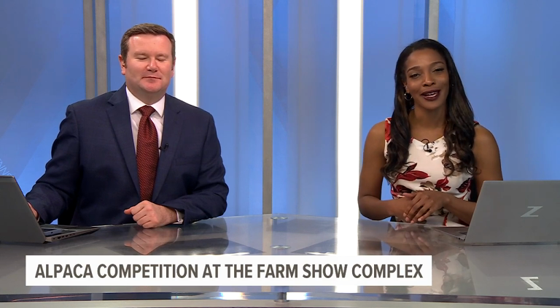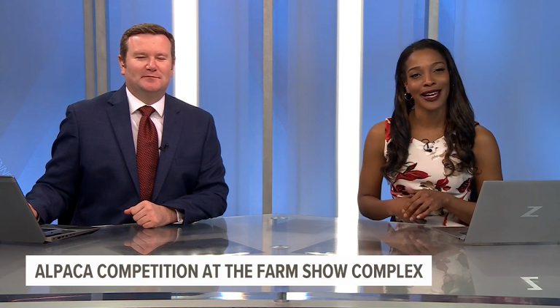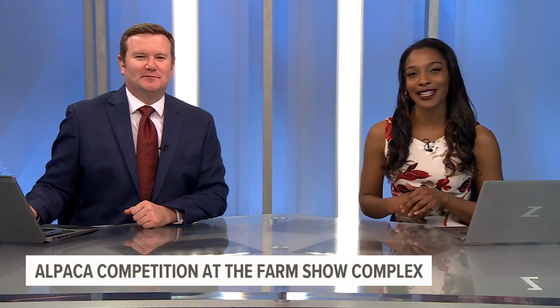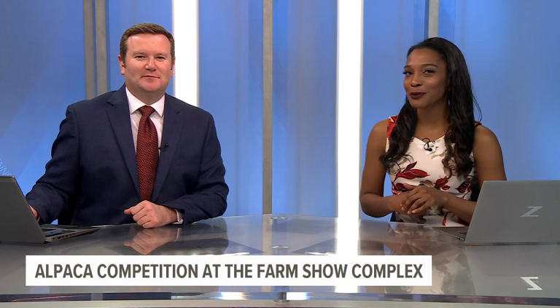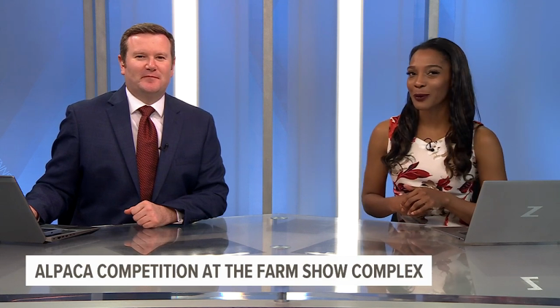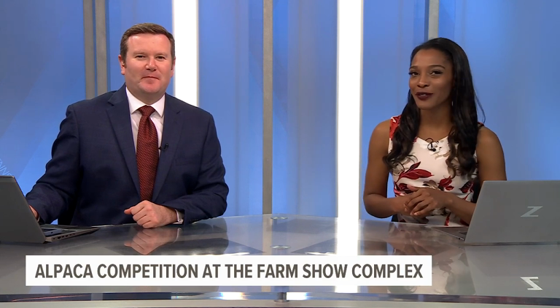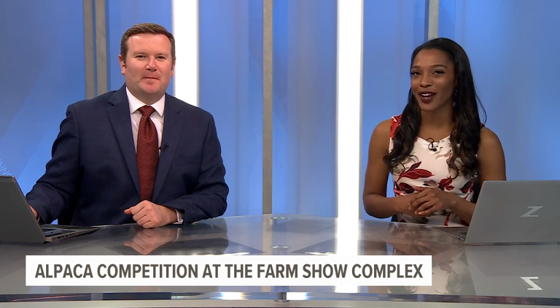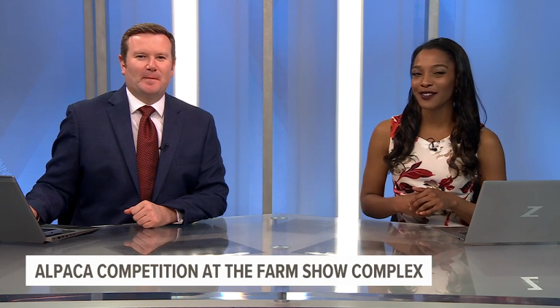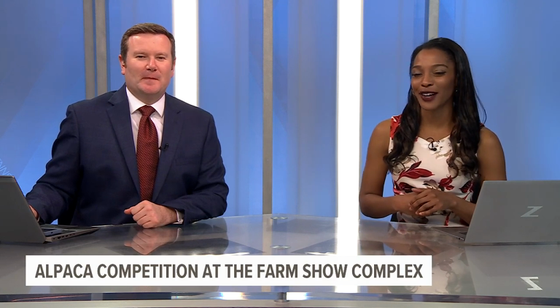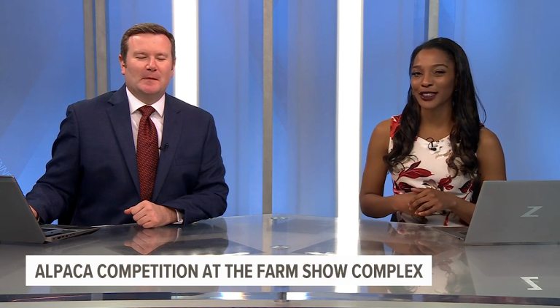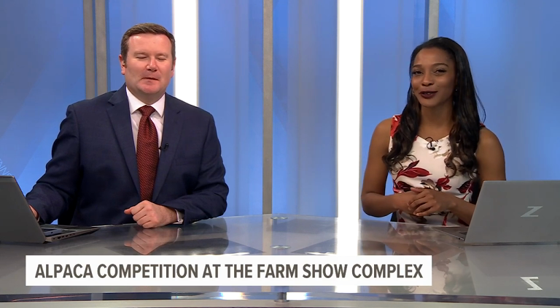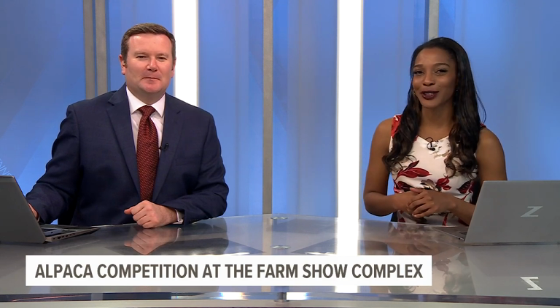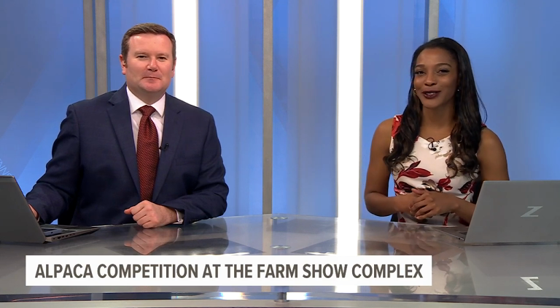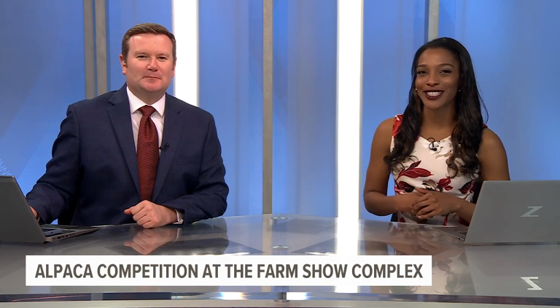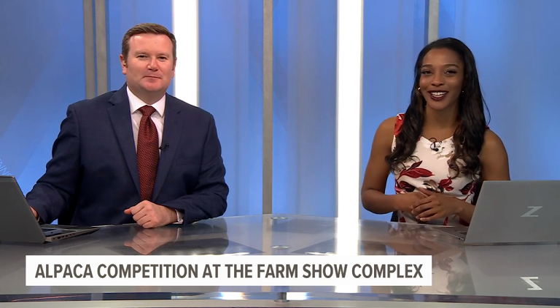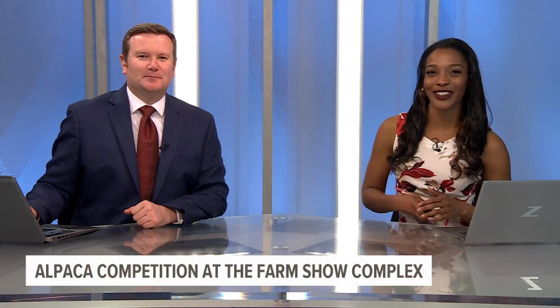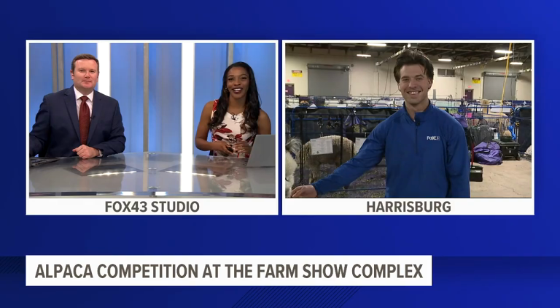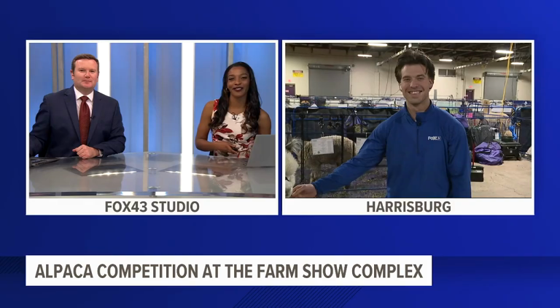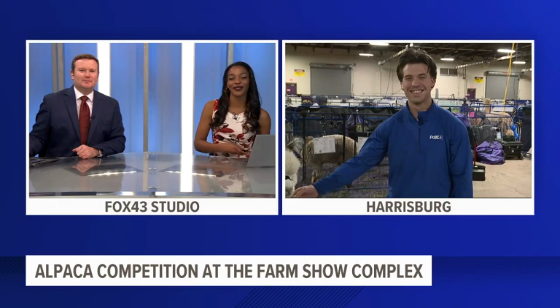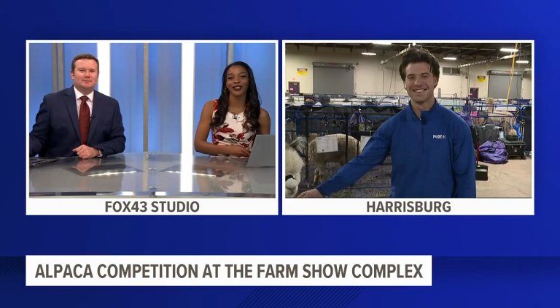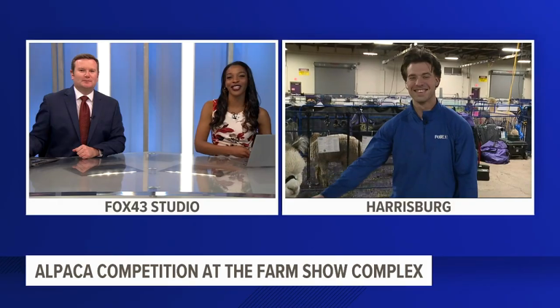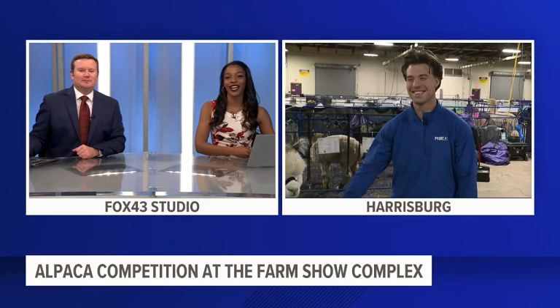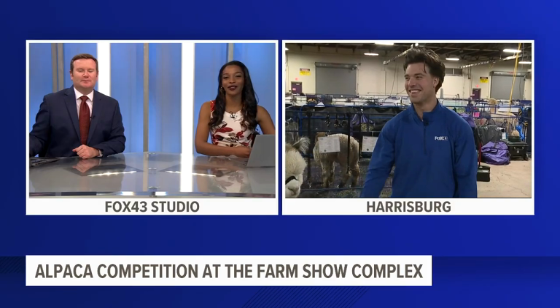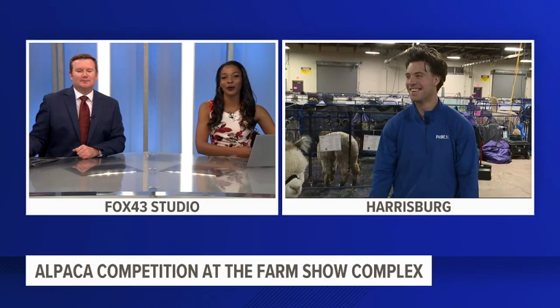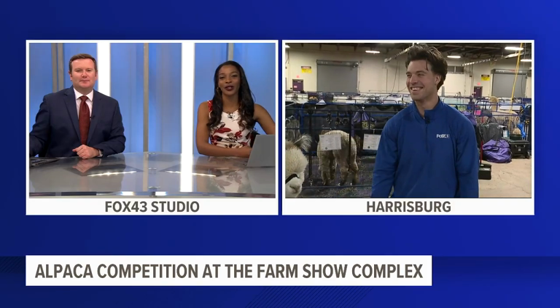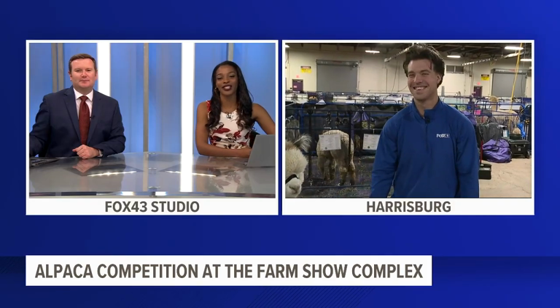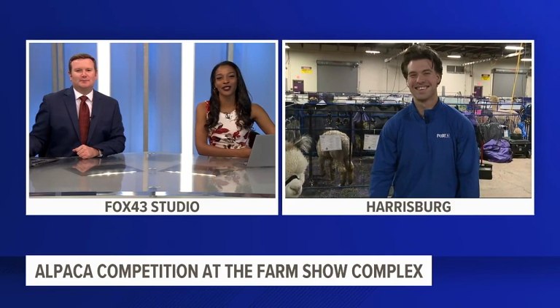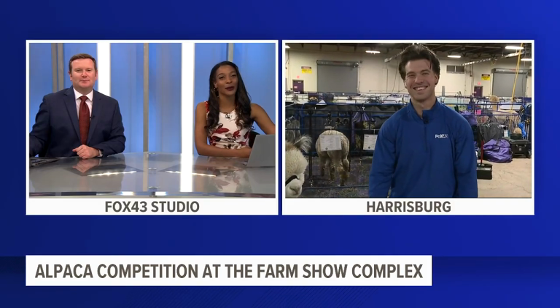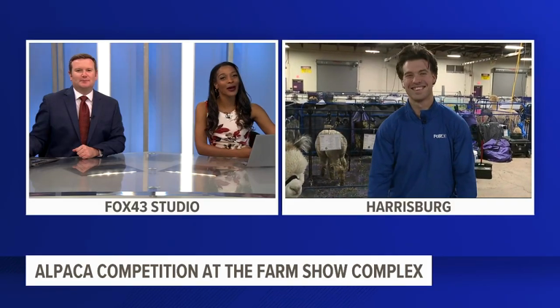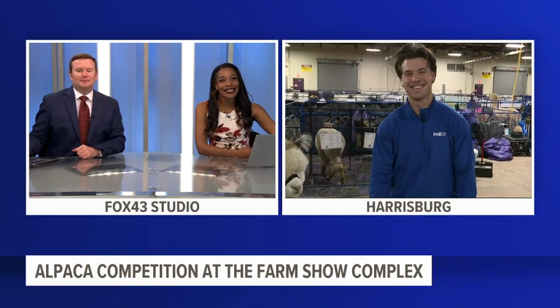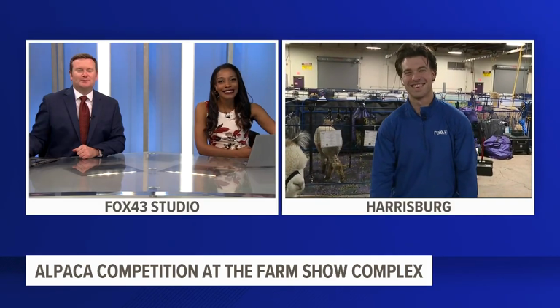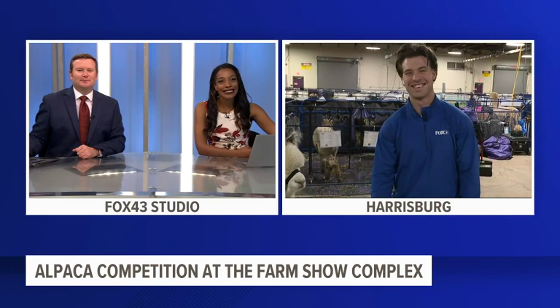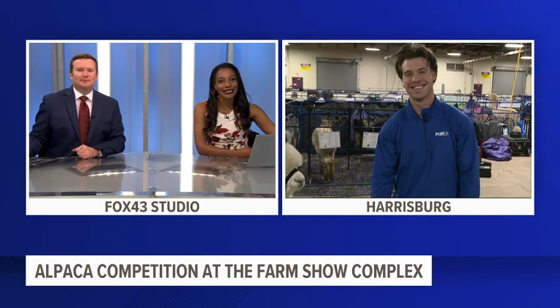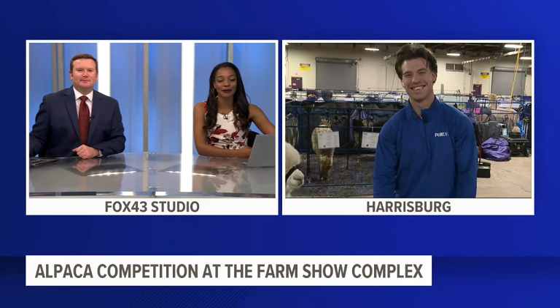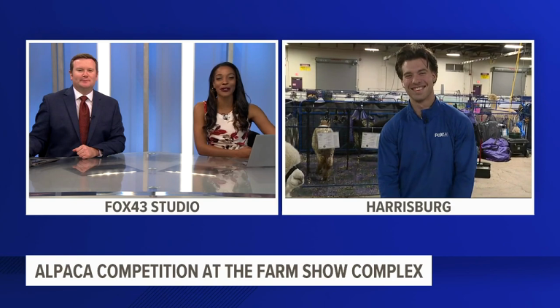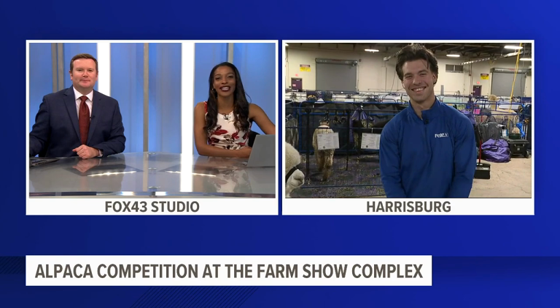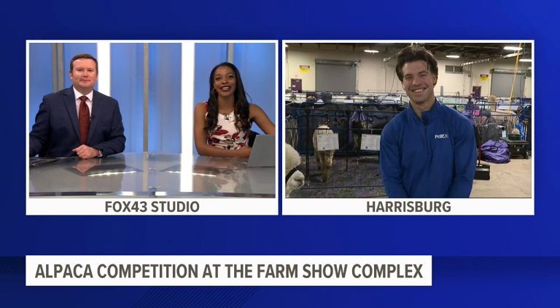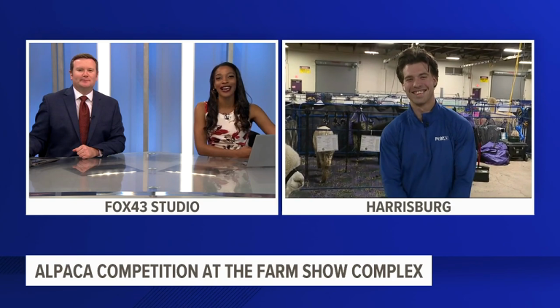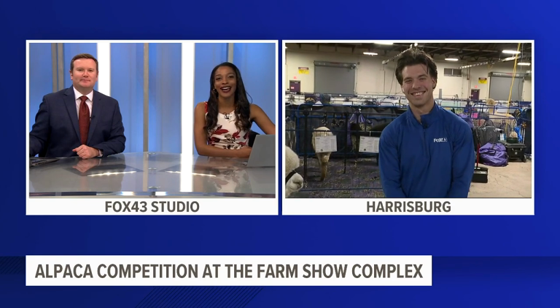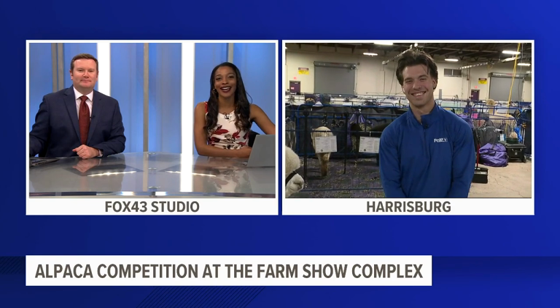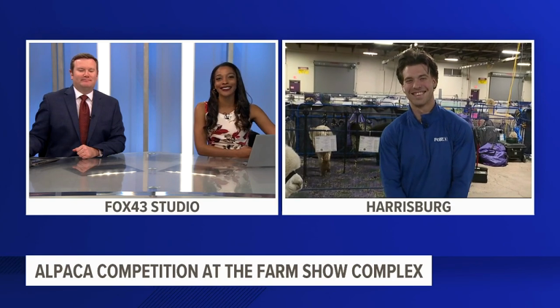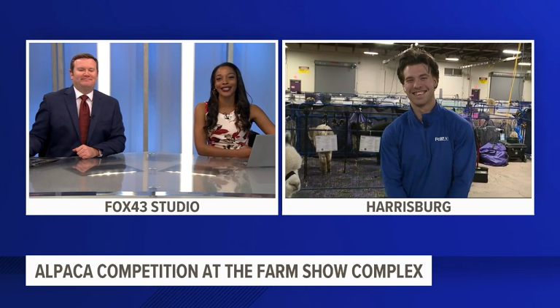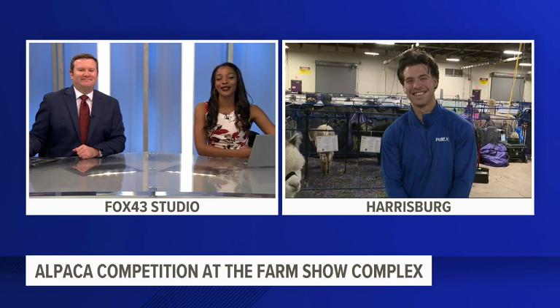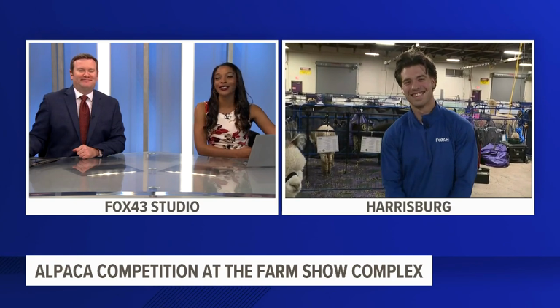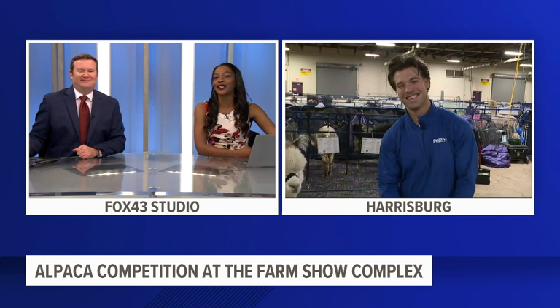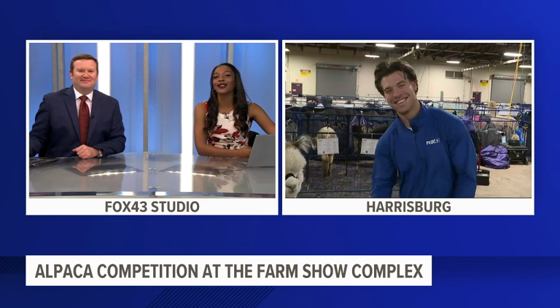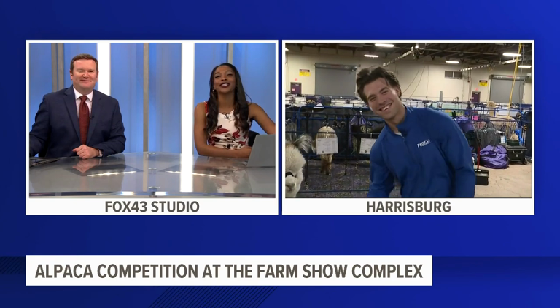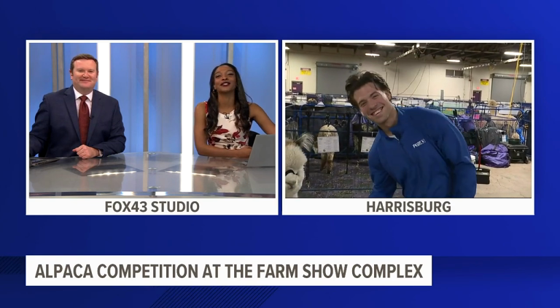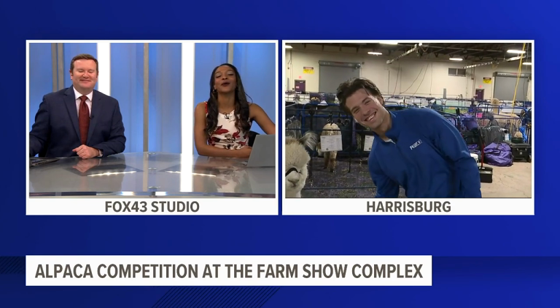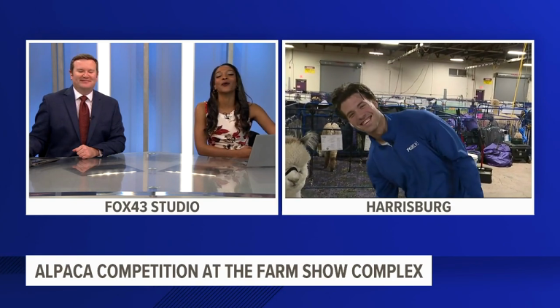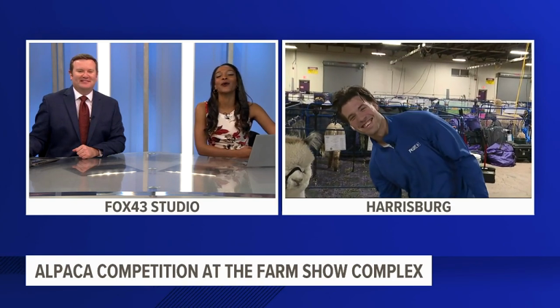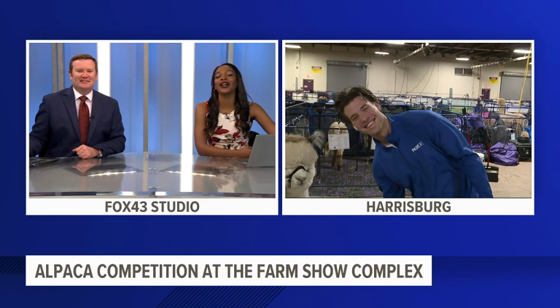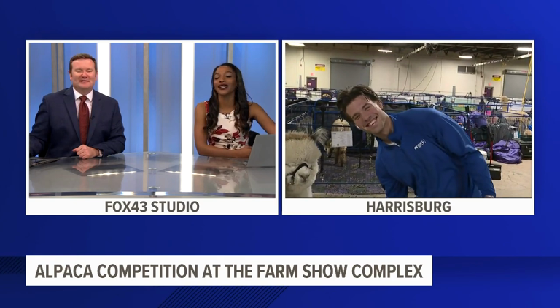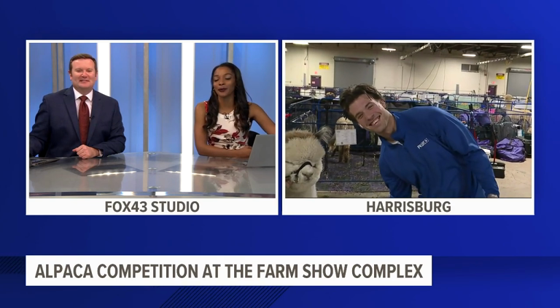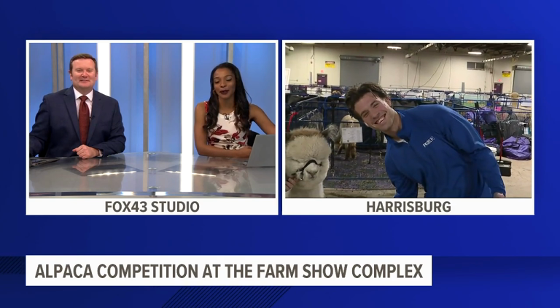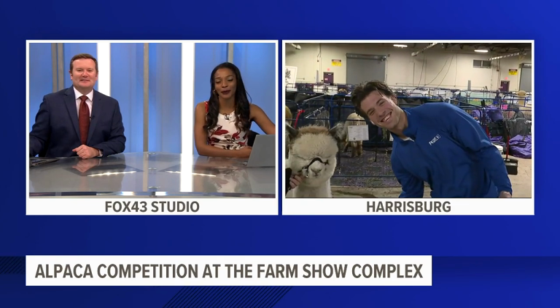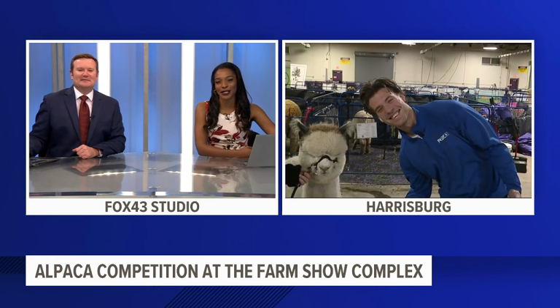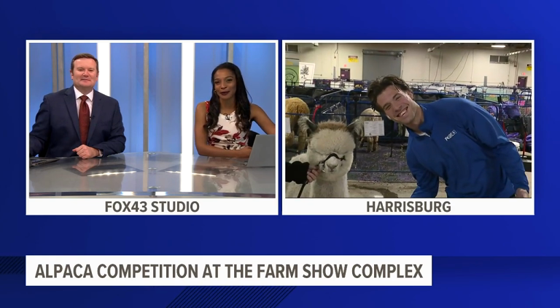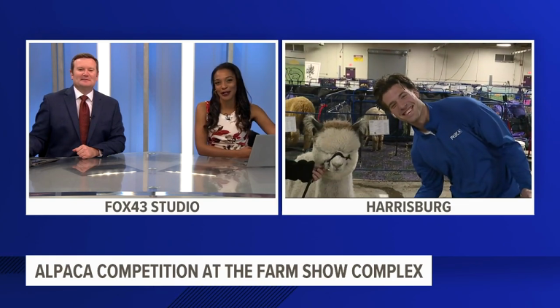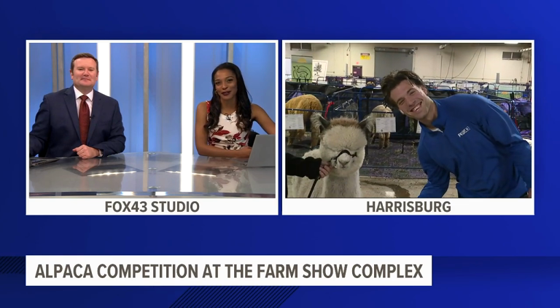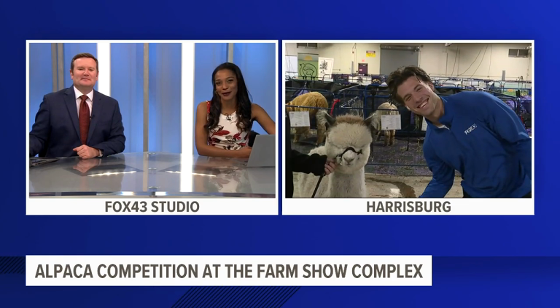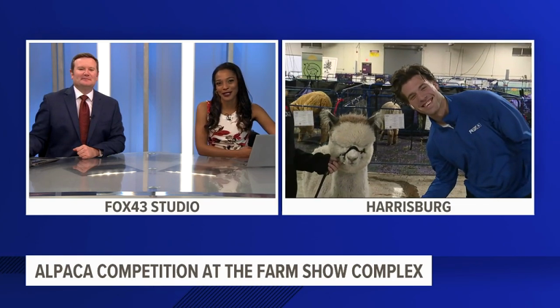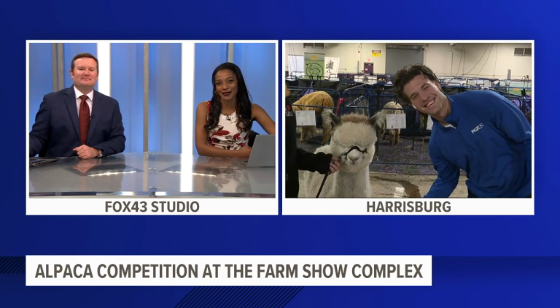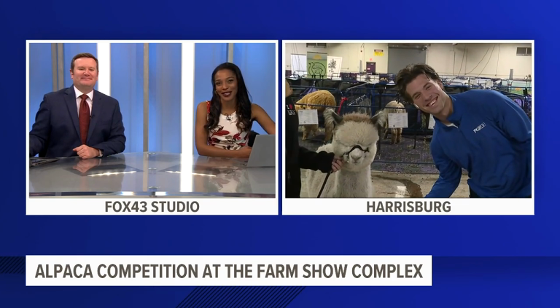And that's where we find Fox 43's Tyler Hatfield live with his guests this morning. Can you let us know what people can expect from this event?